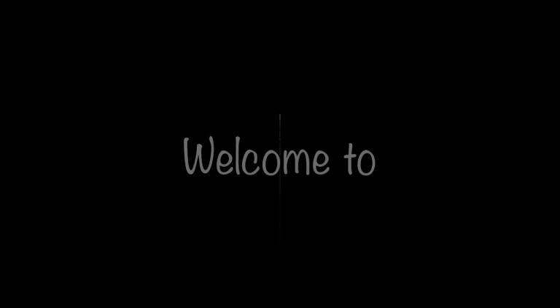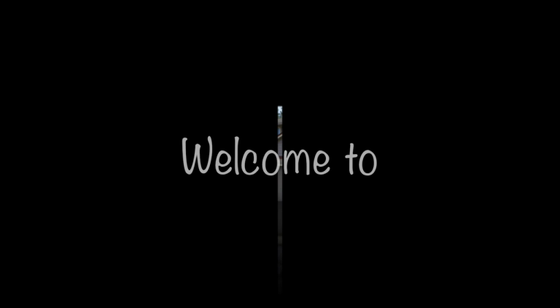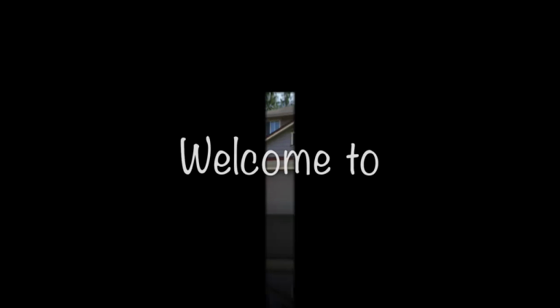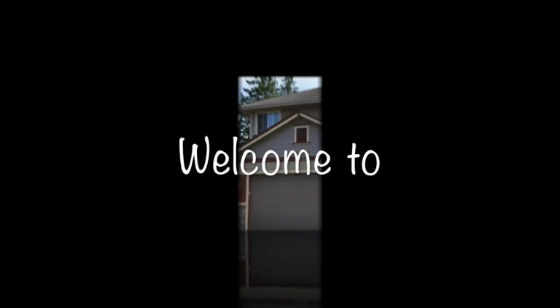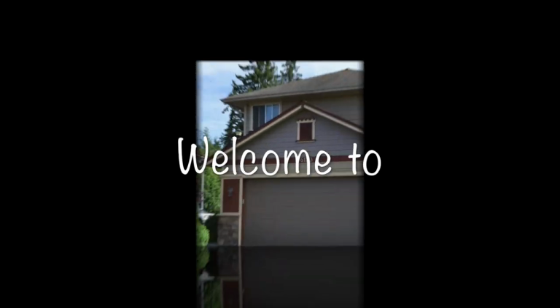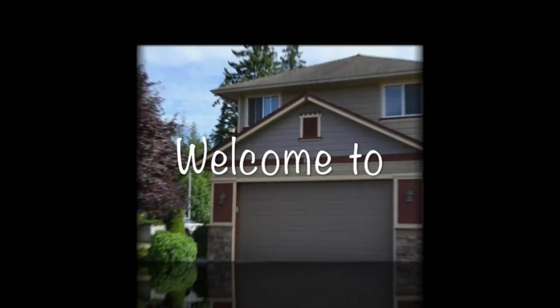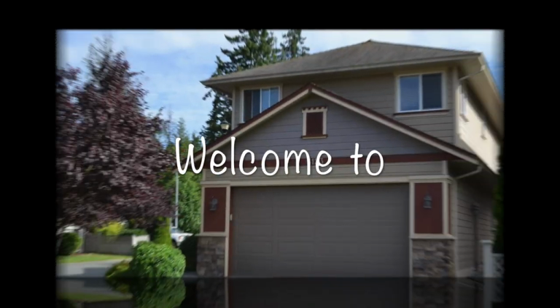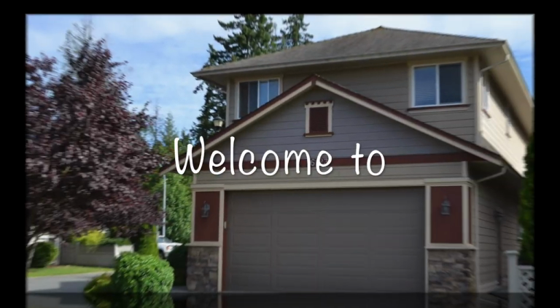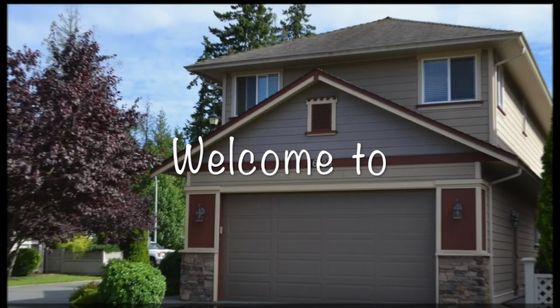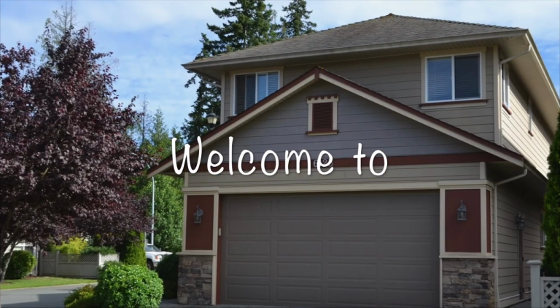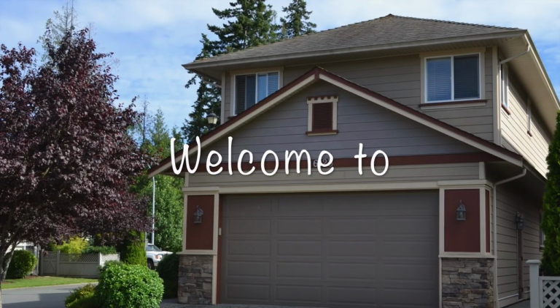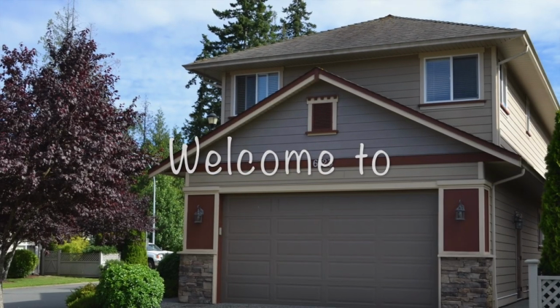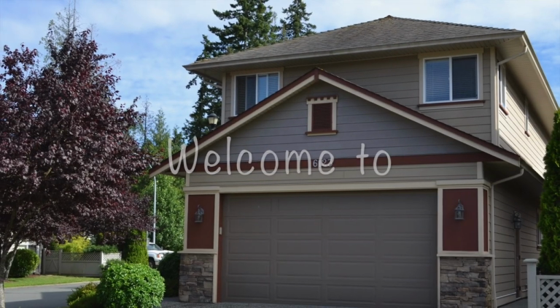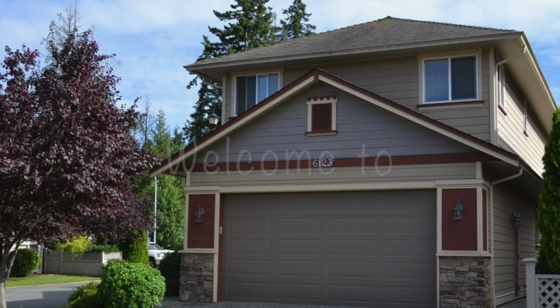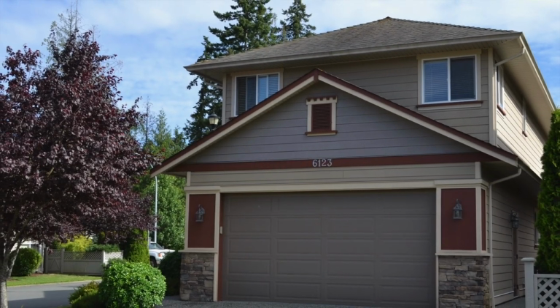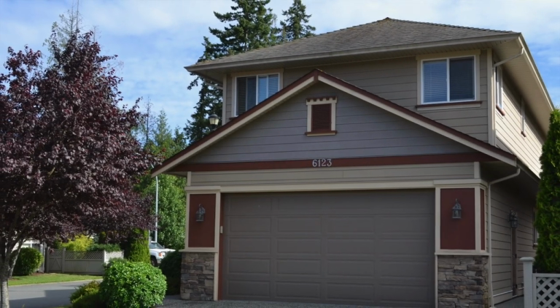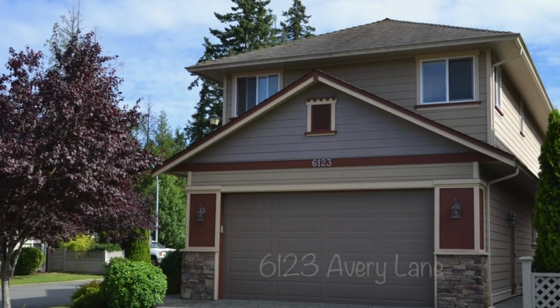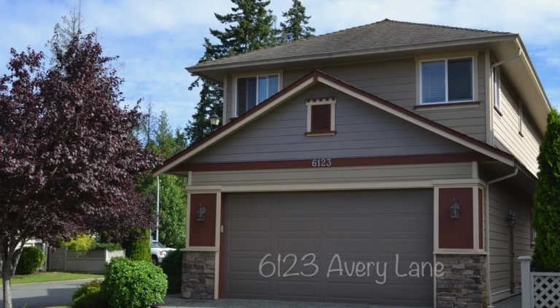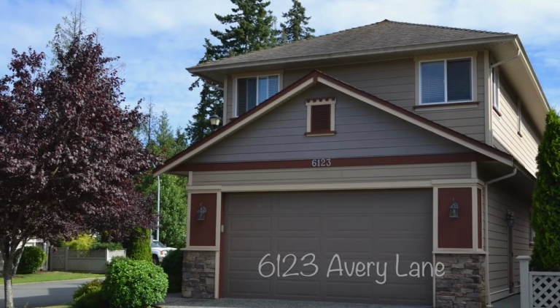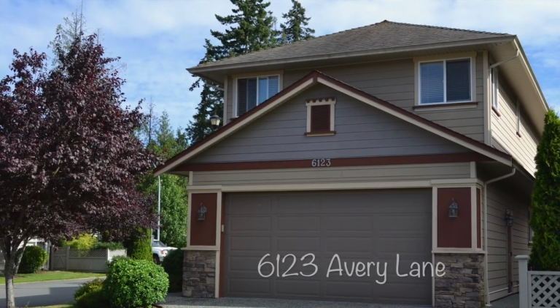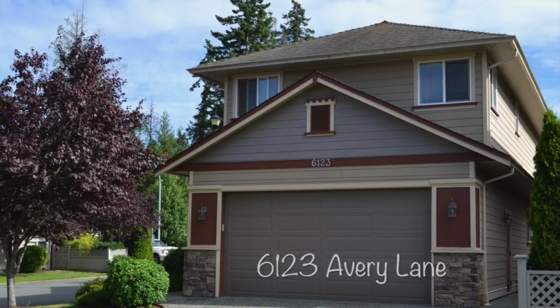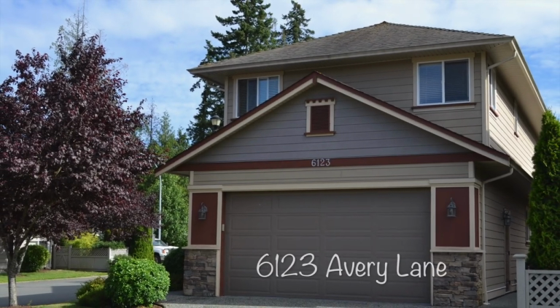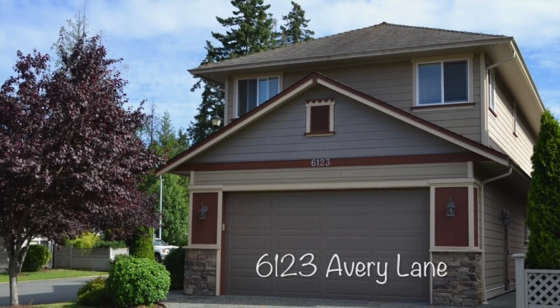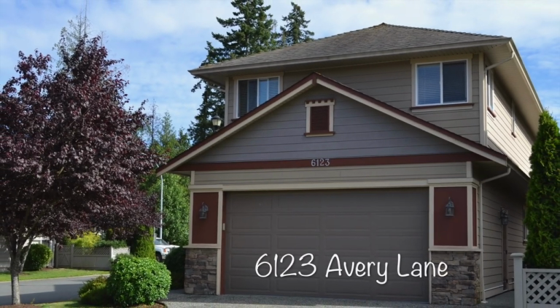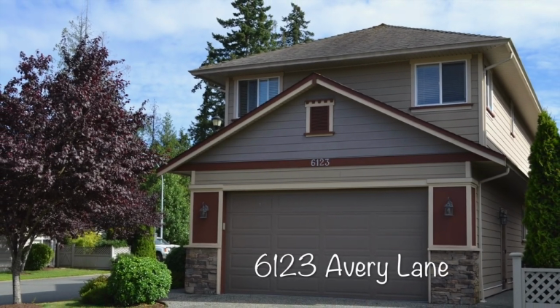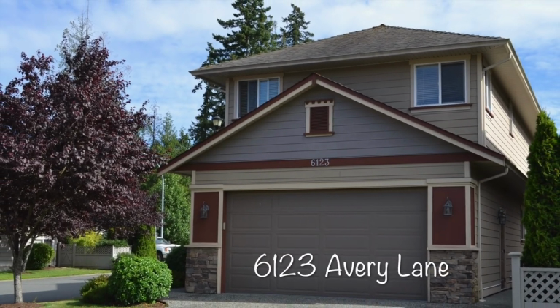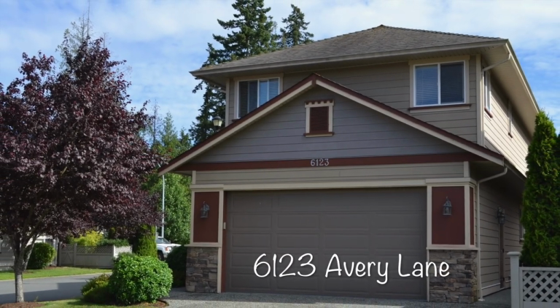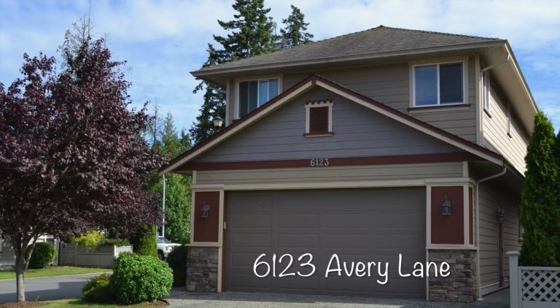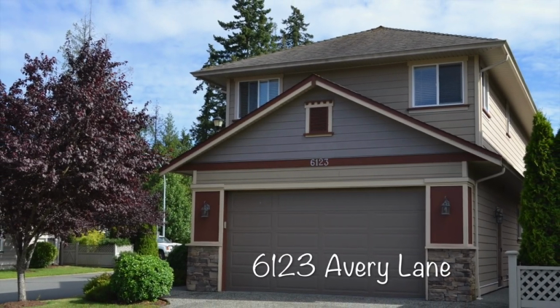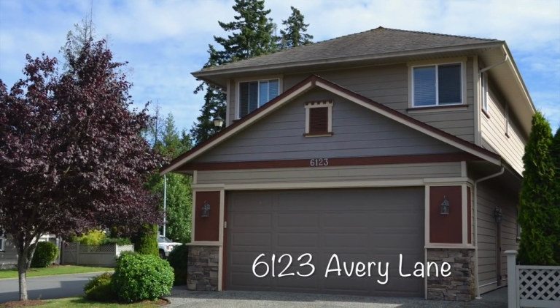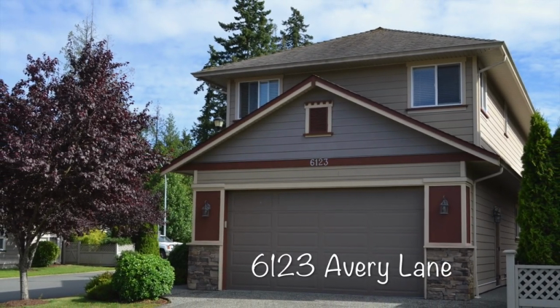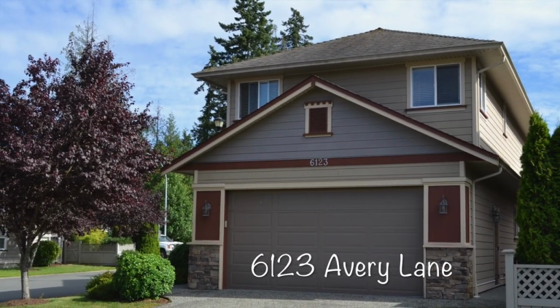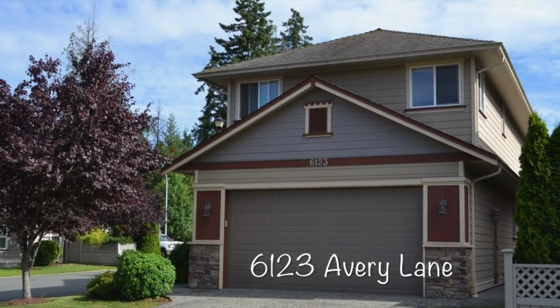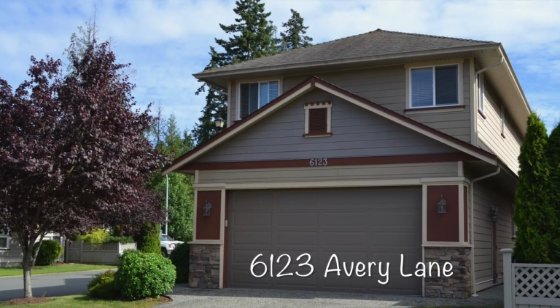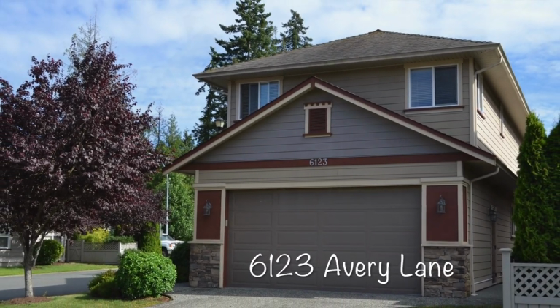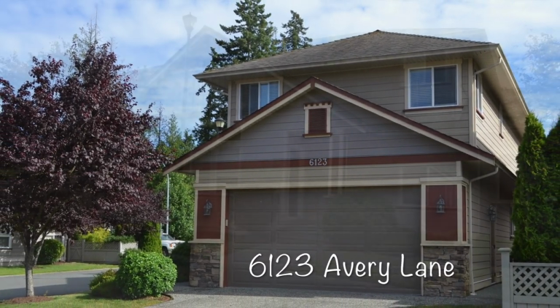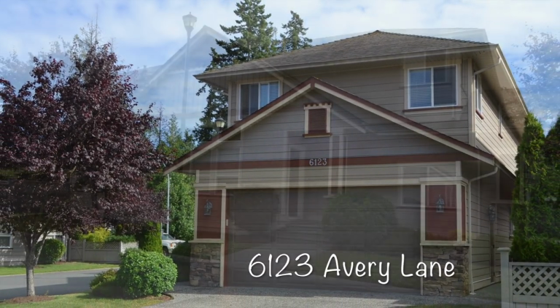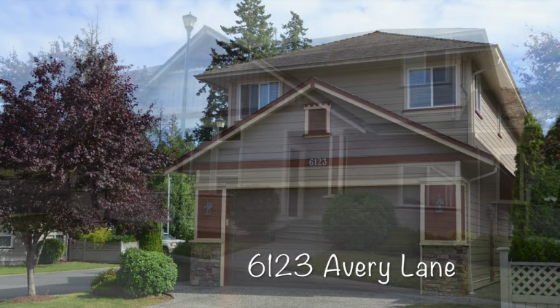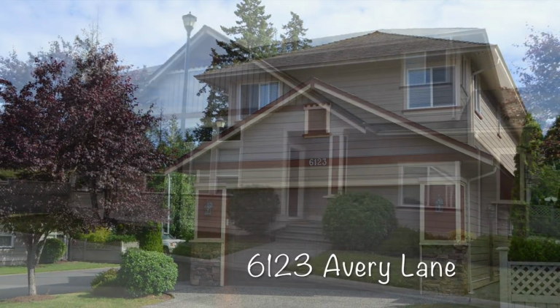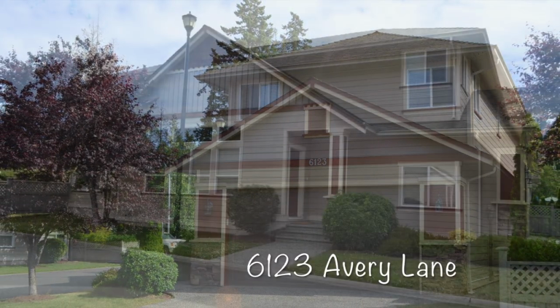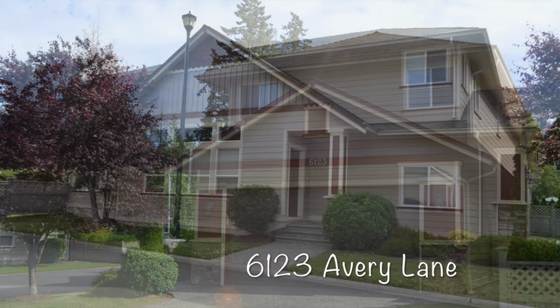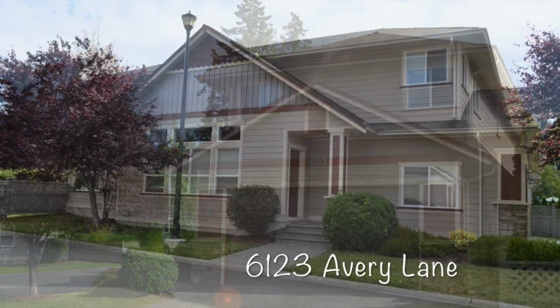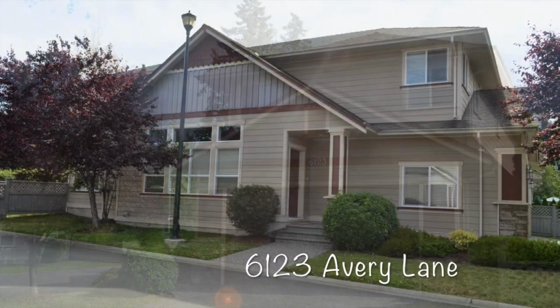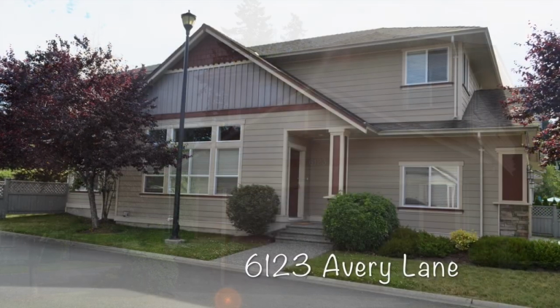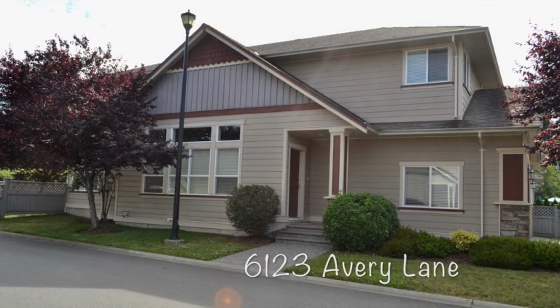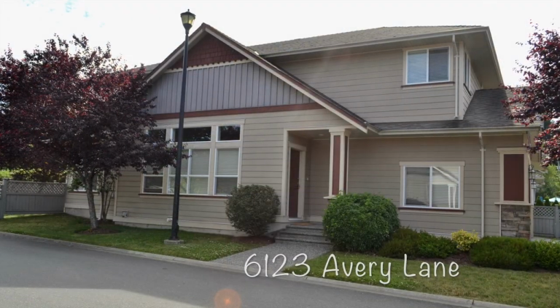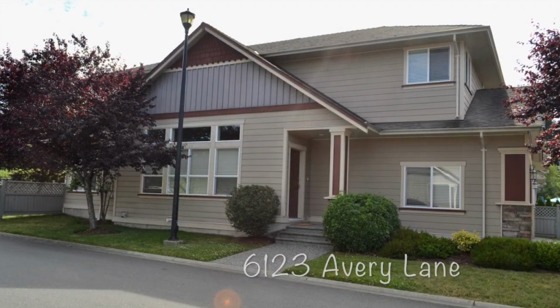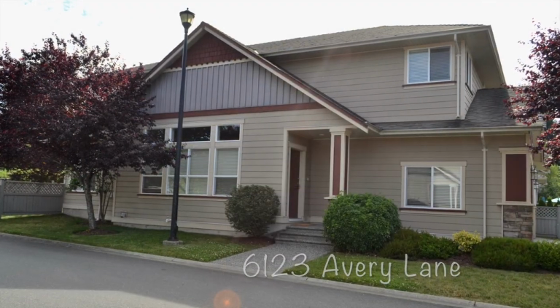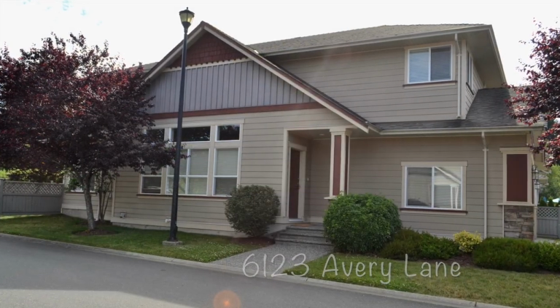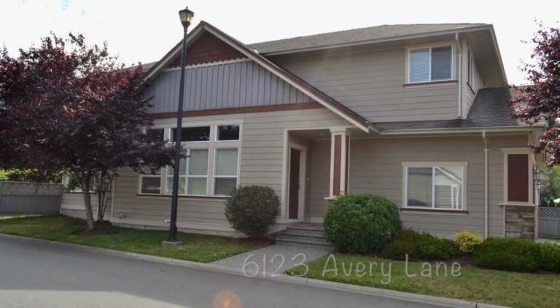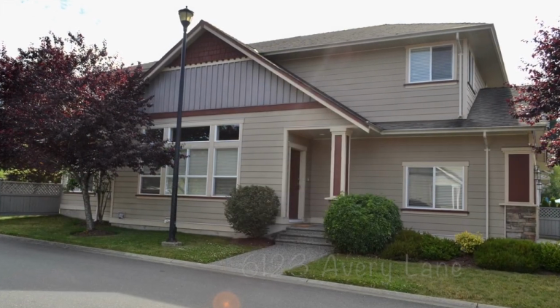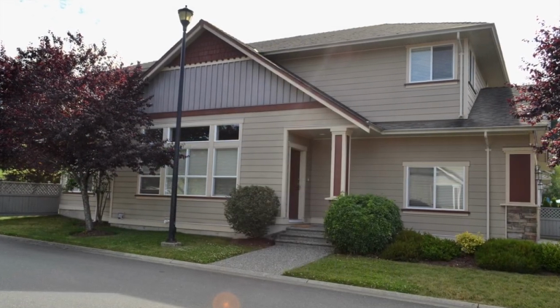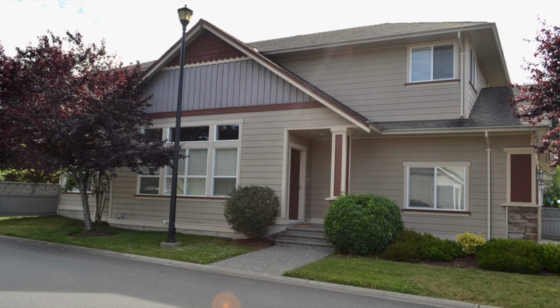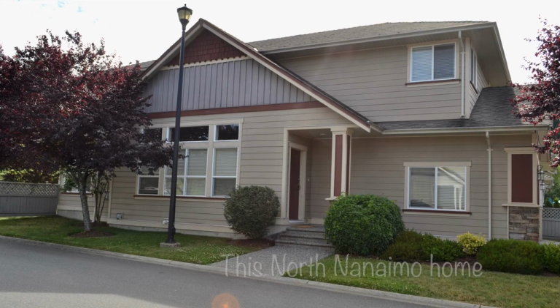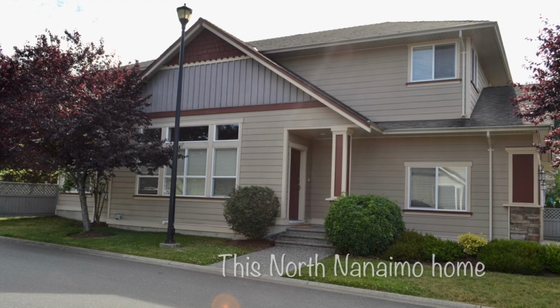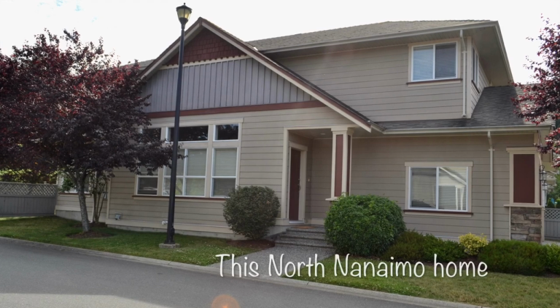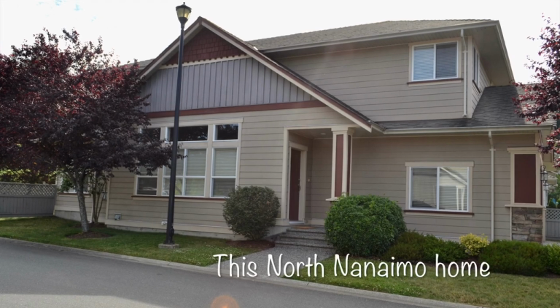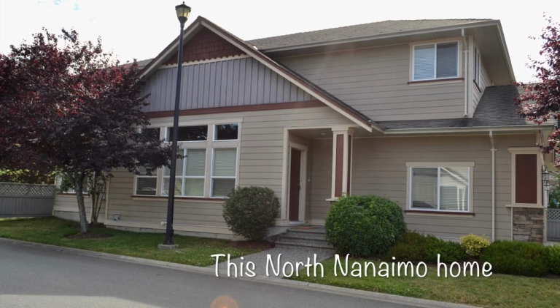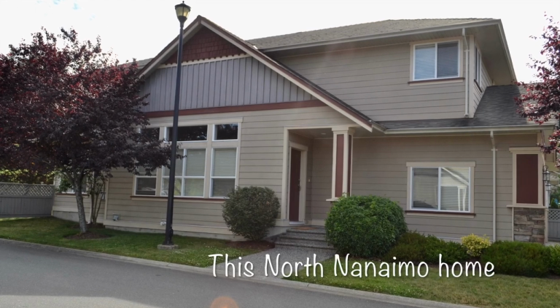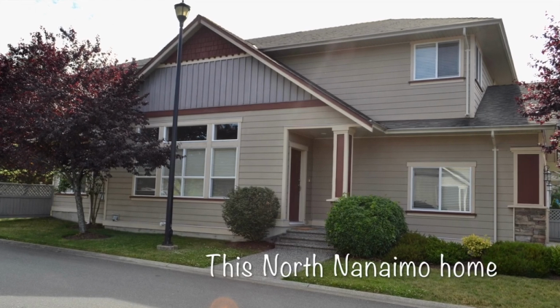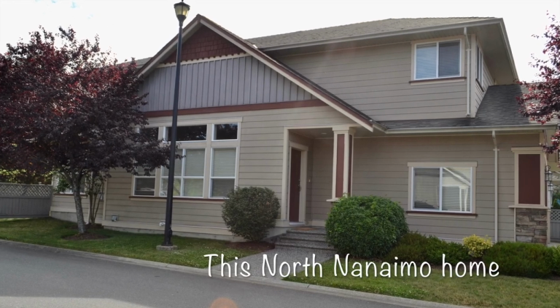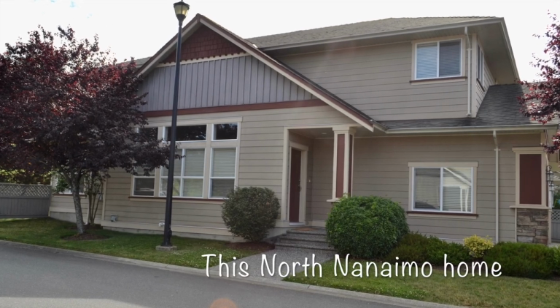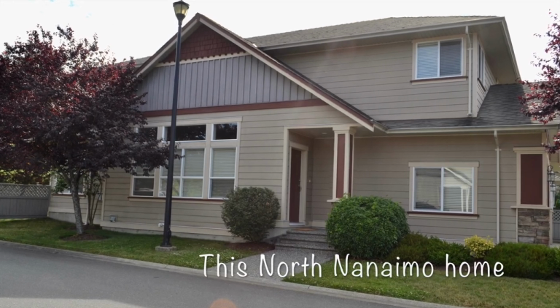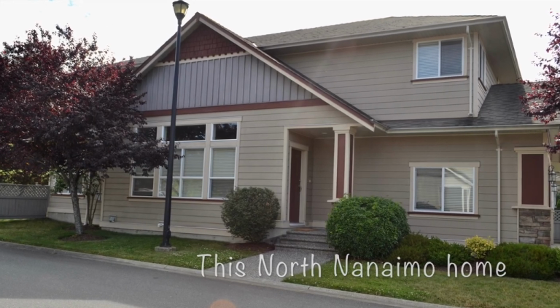Hi everyone, this is Joseph Goh, your go-to guy. Welcome to 6123 Avery Lane.